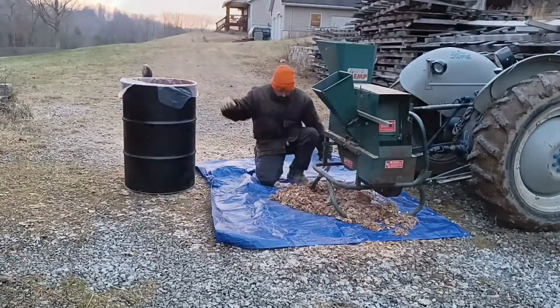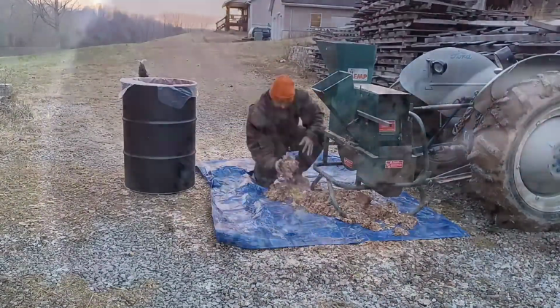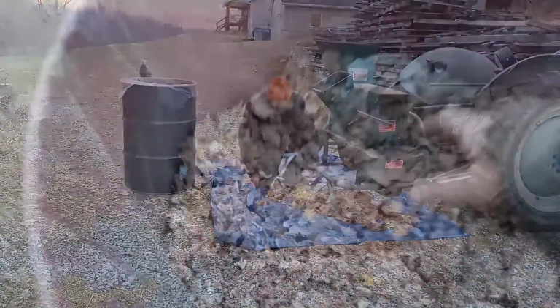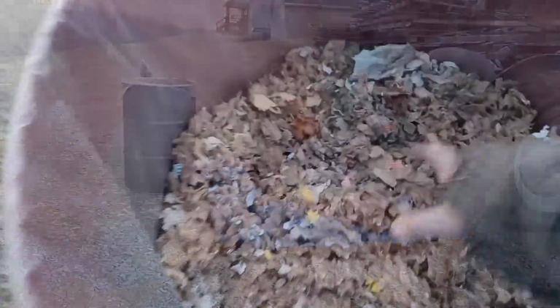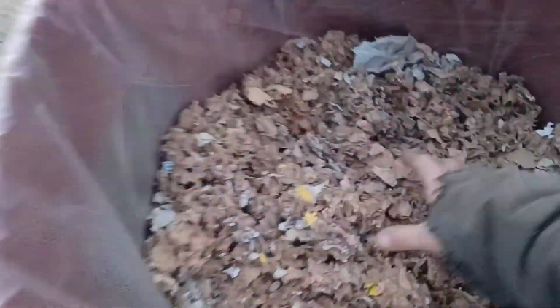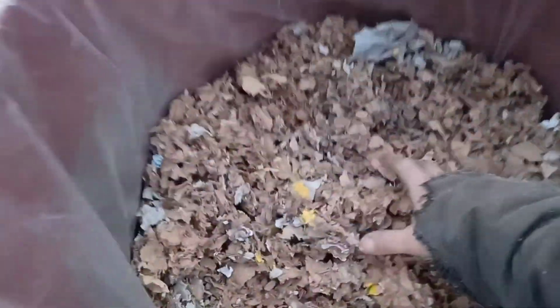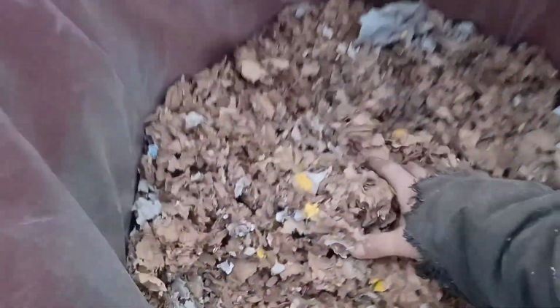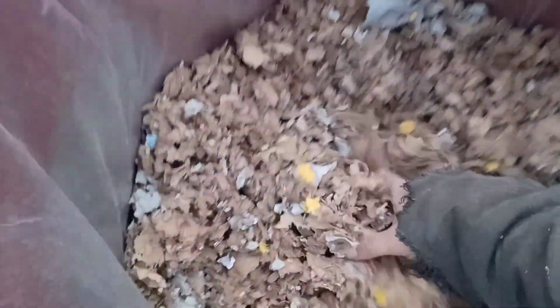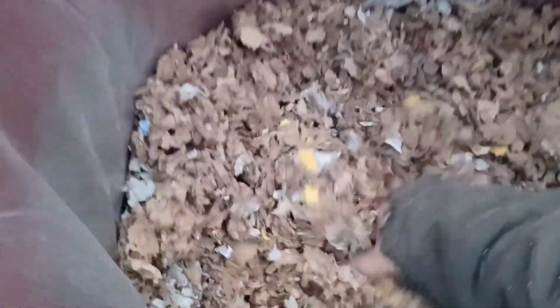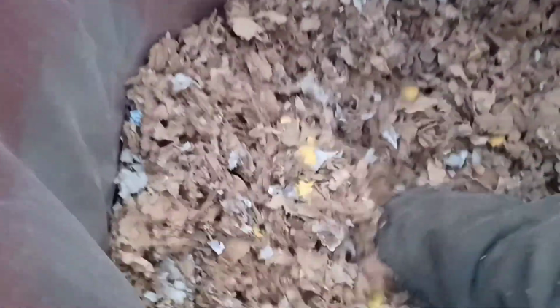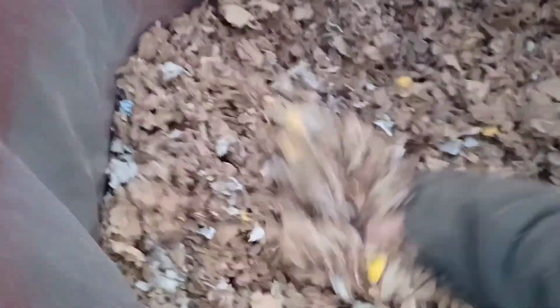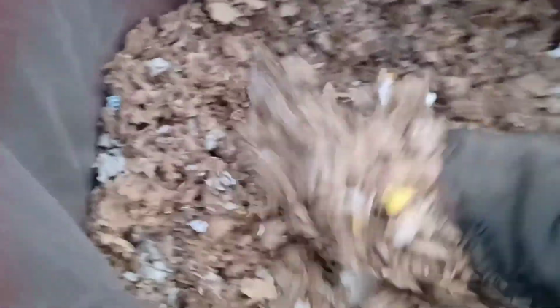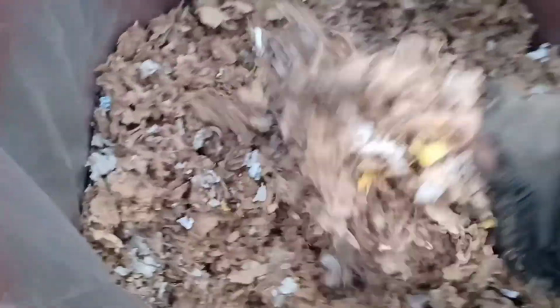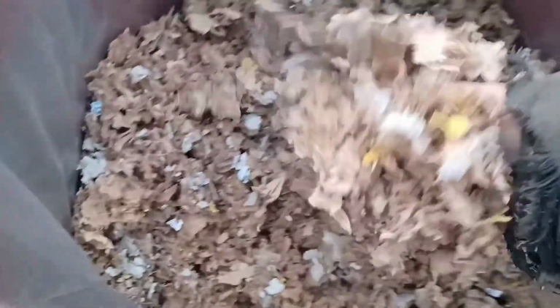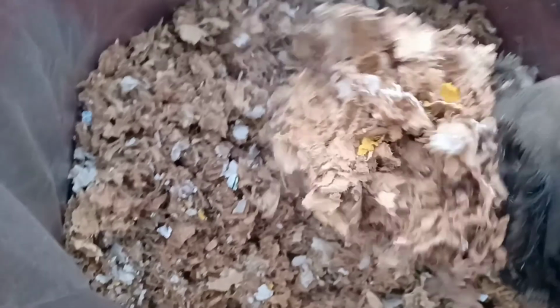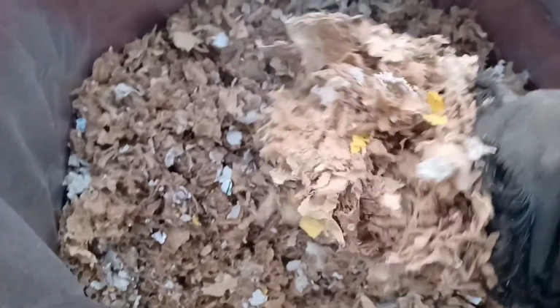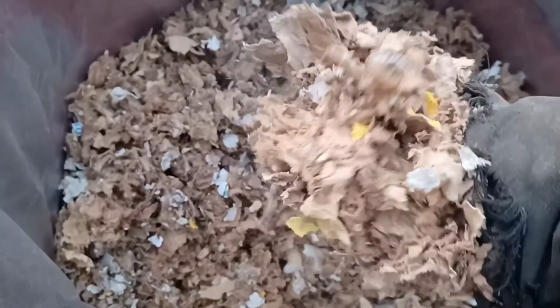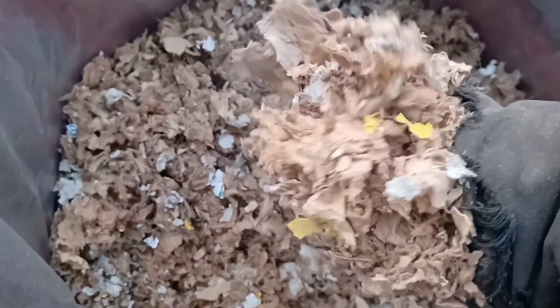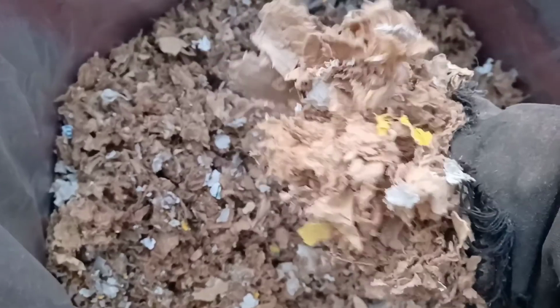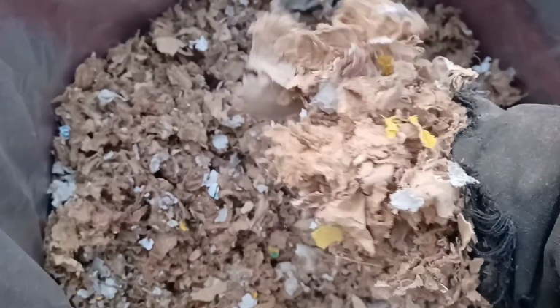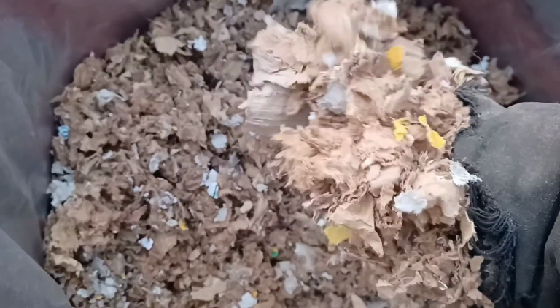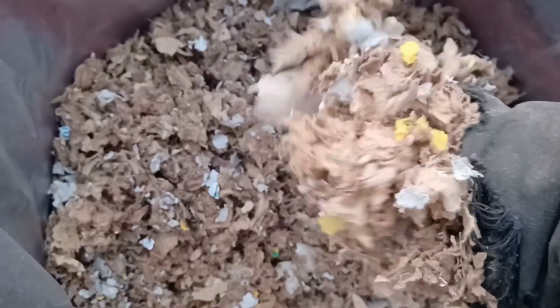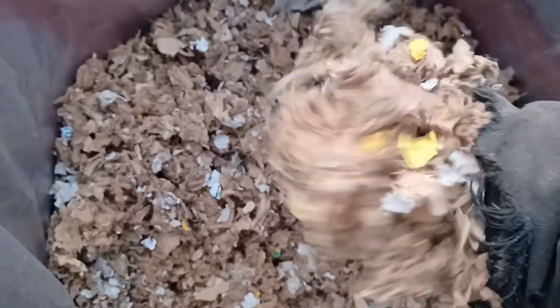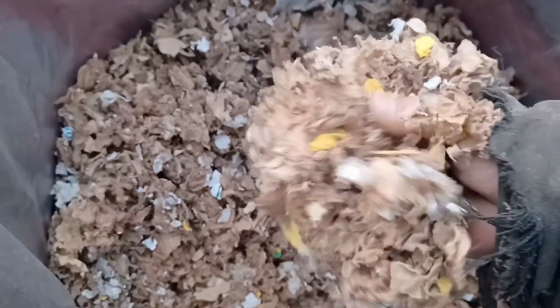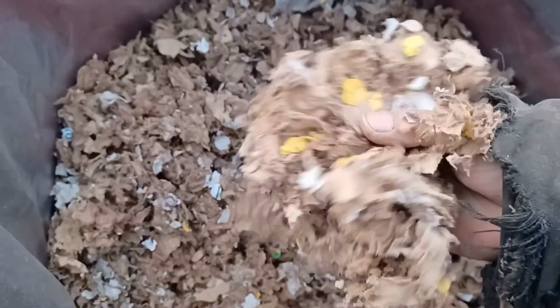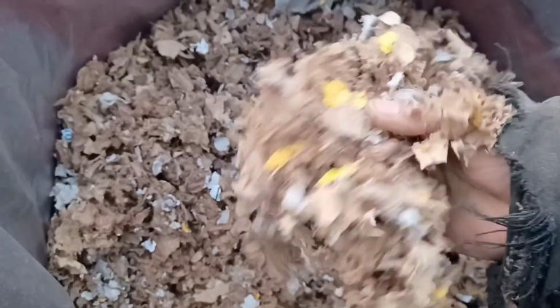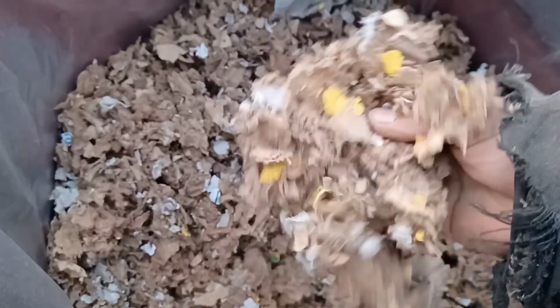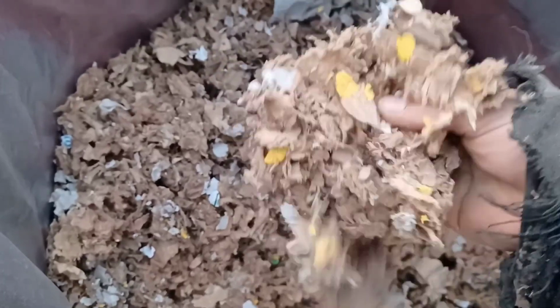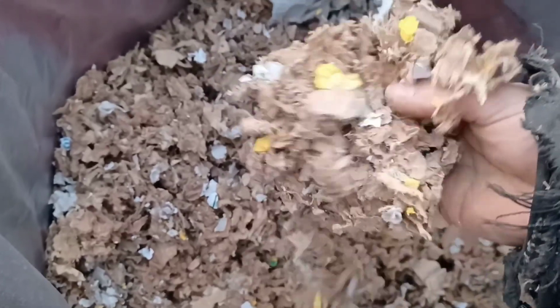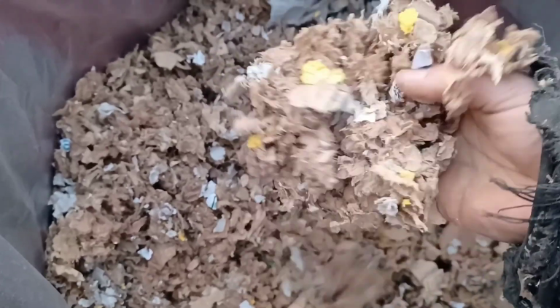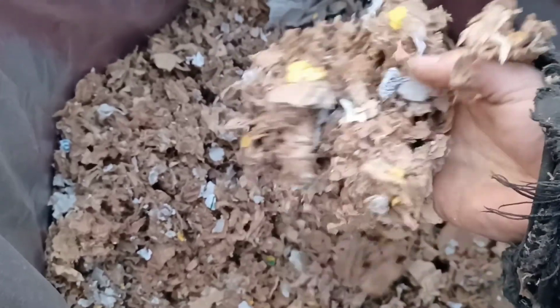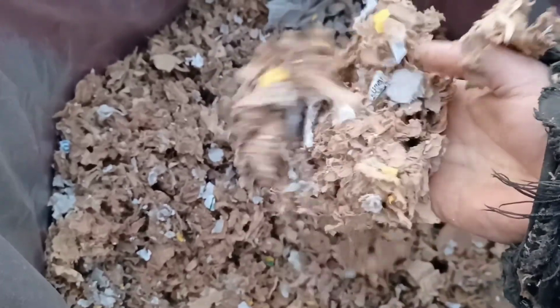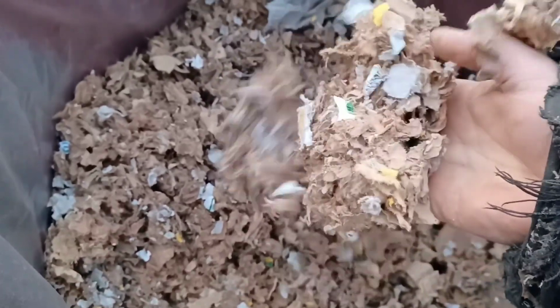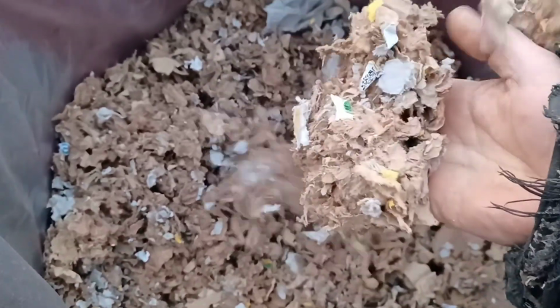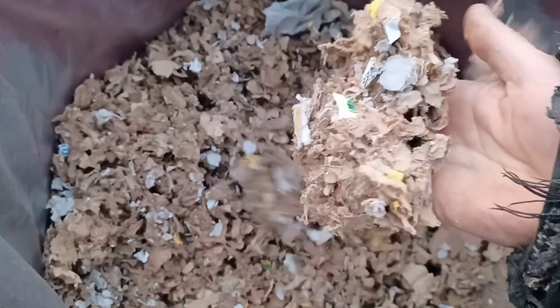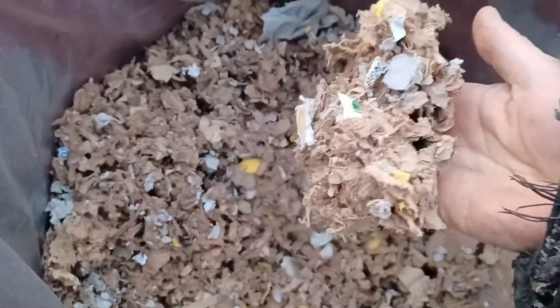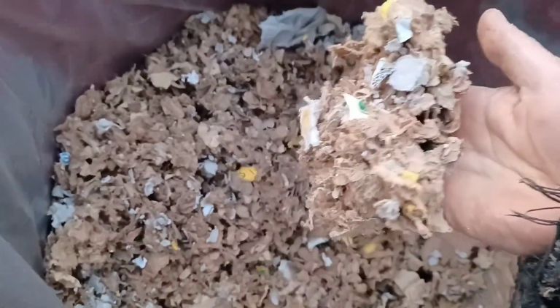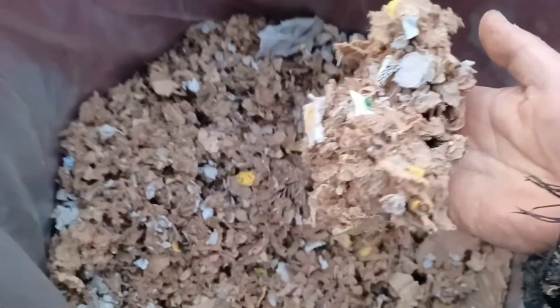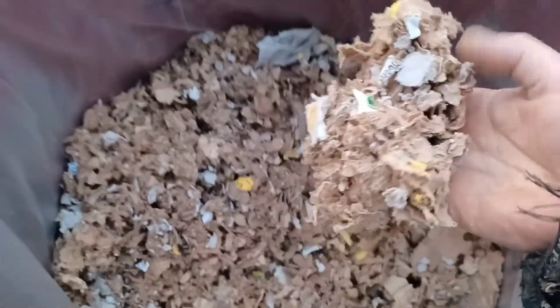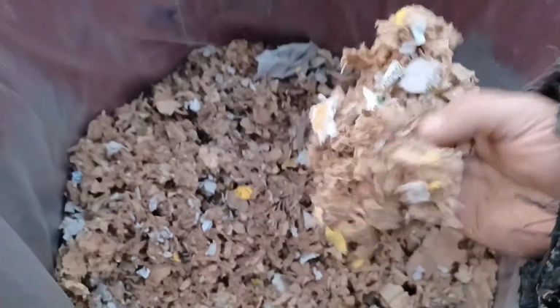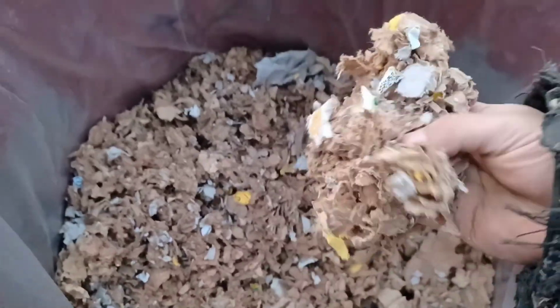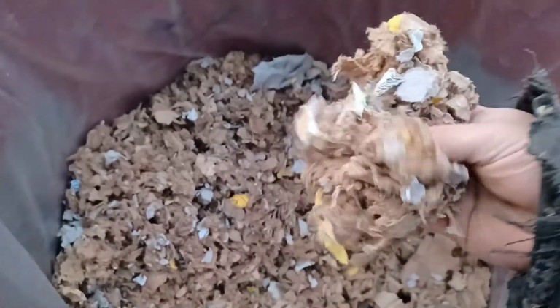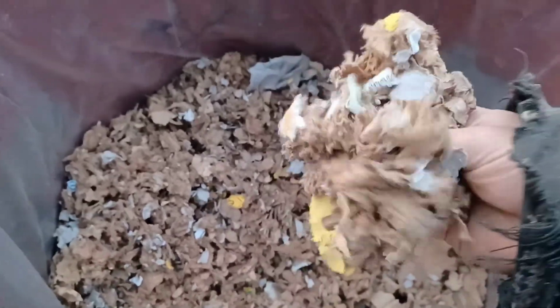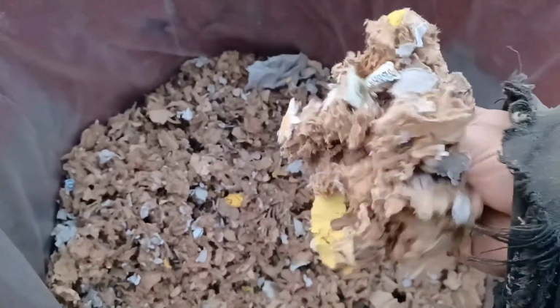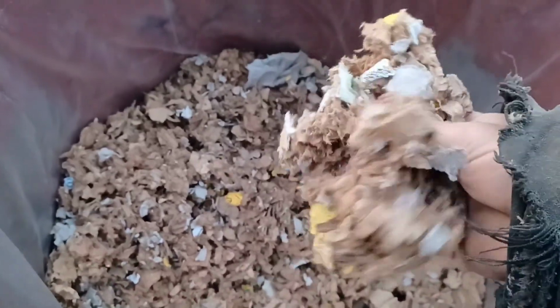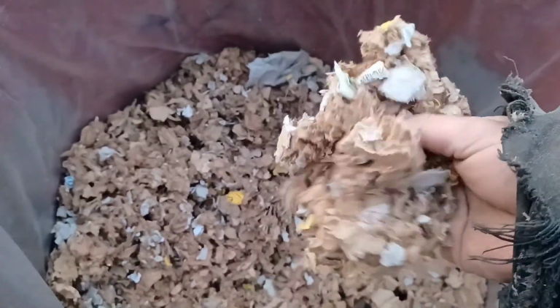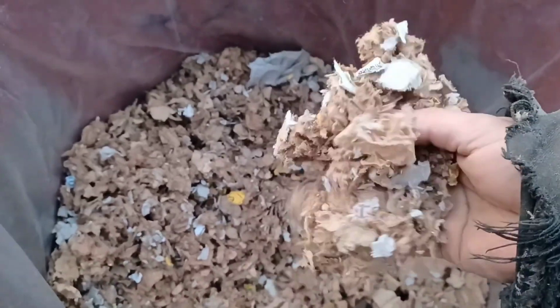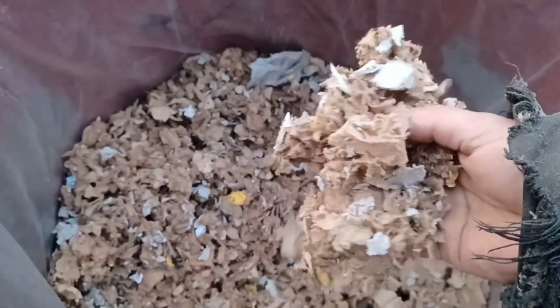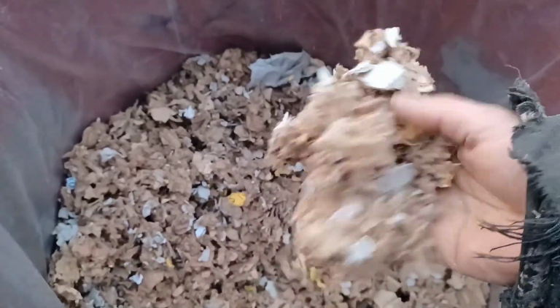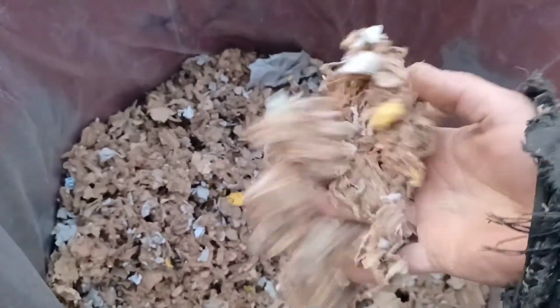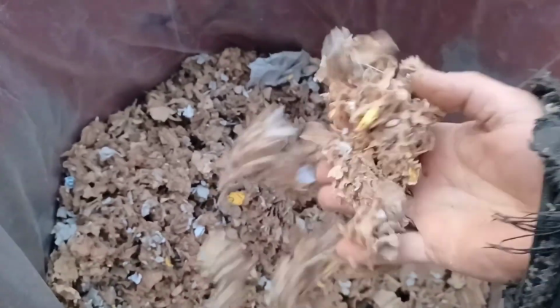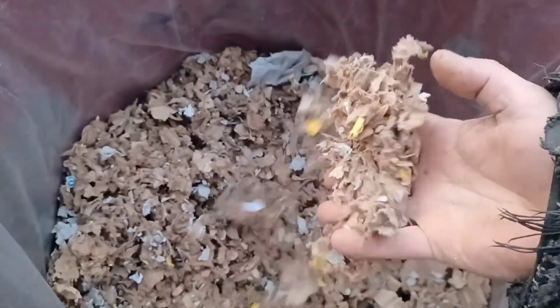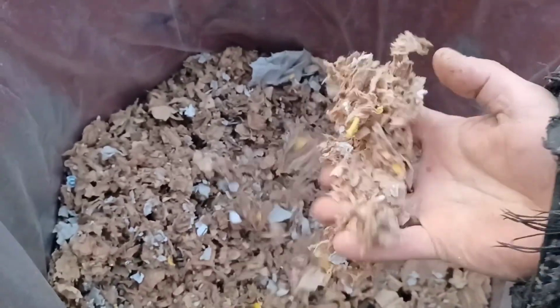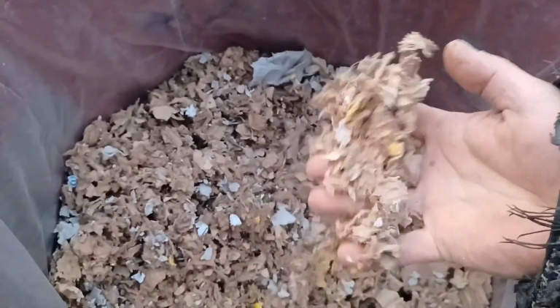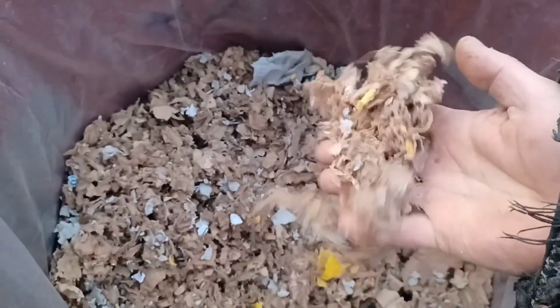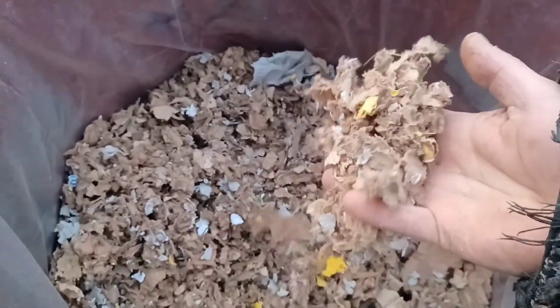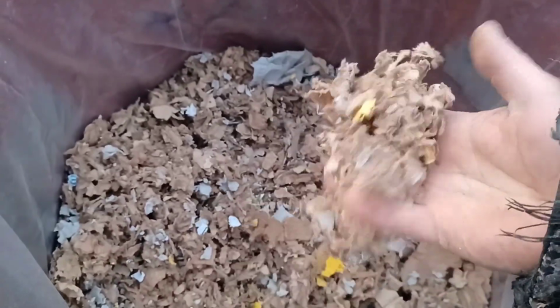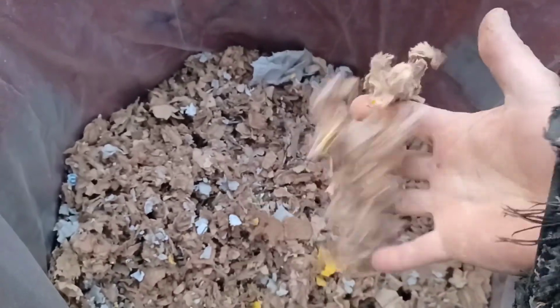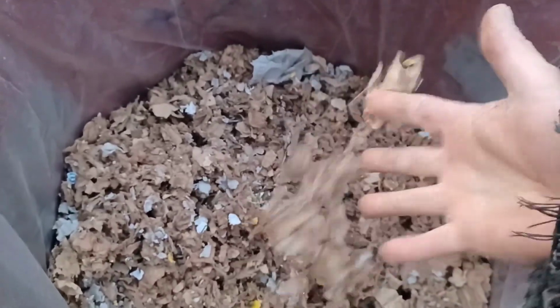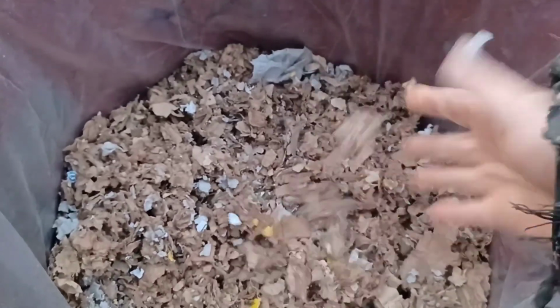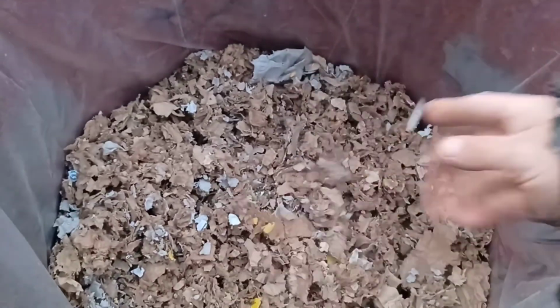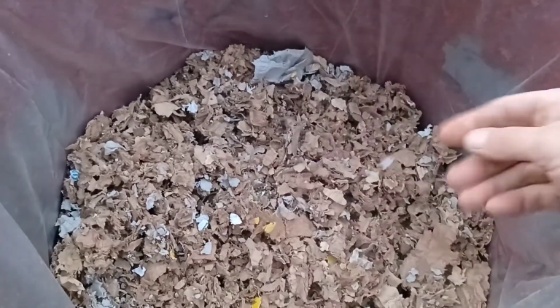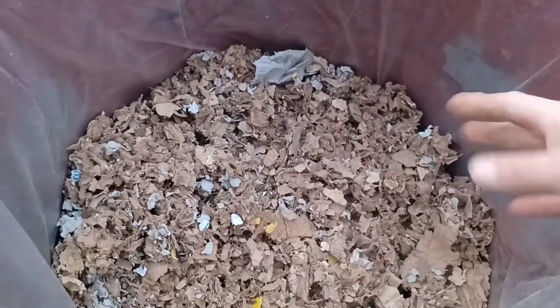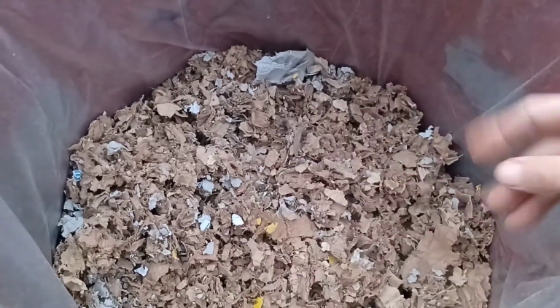This is what it looks like after it's chipped up — it's very, very soft and fluffy. It should be really absorbent too.